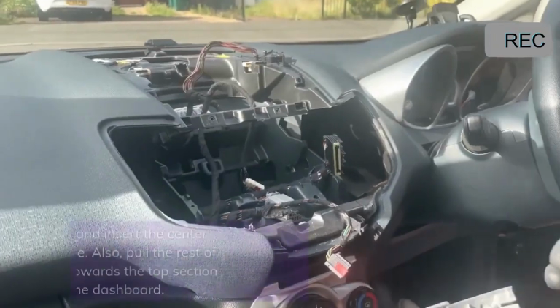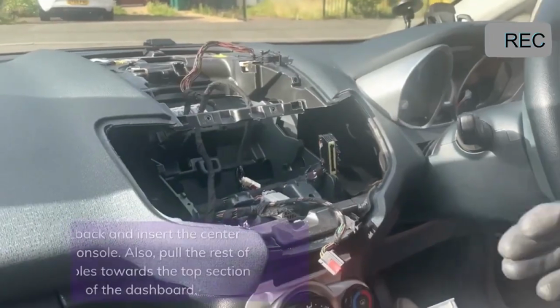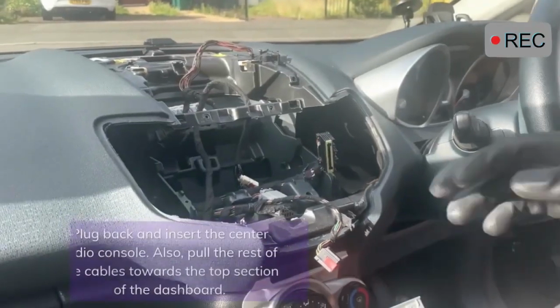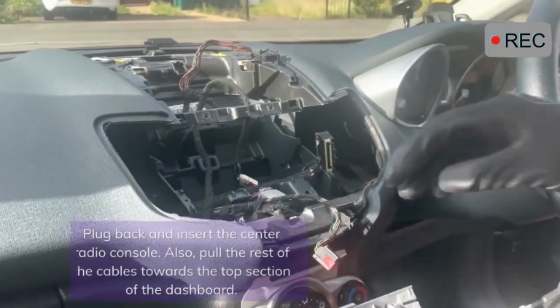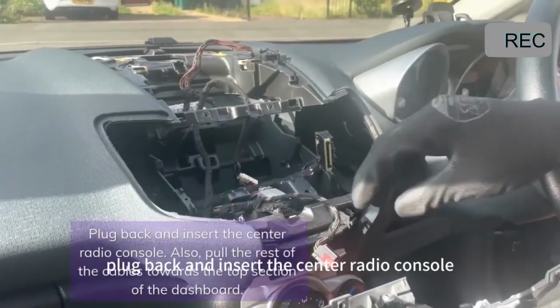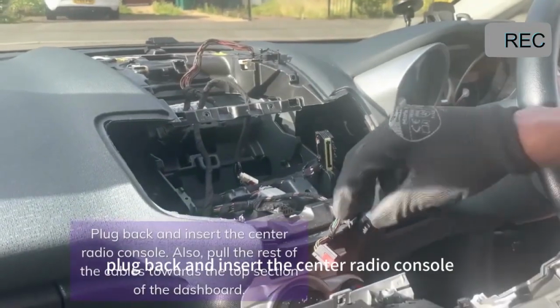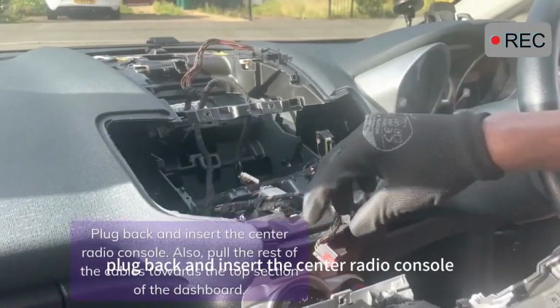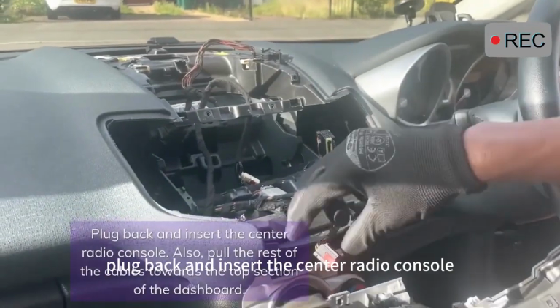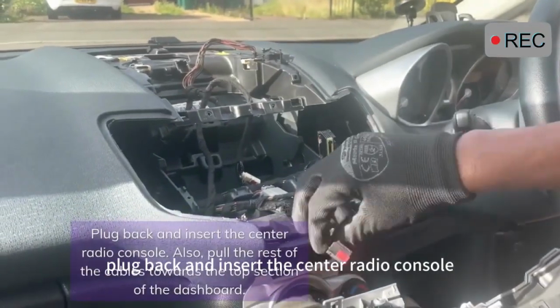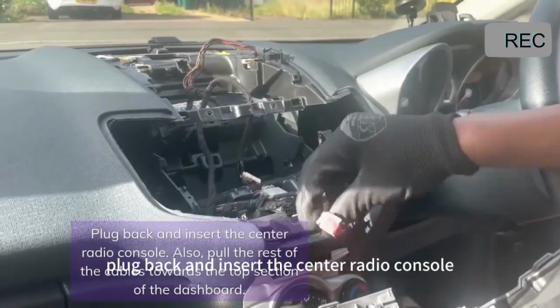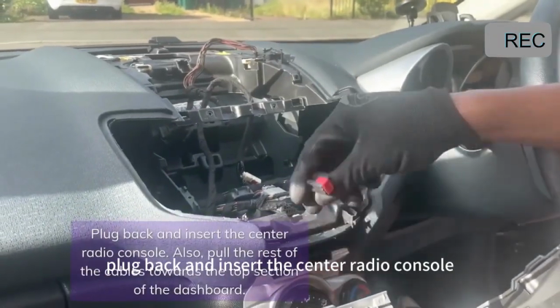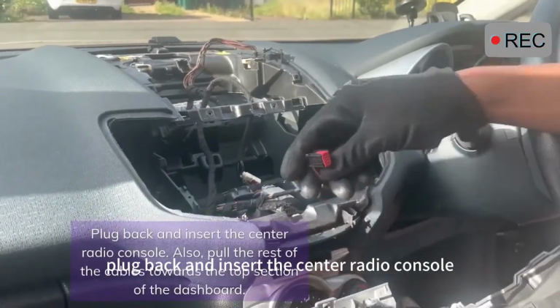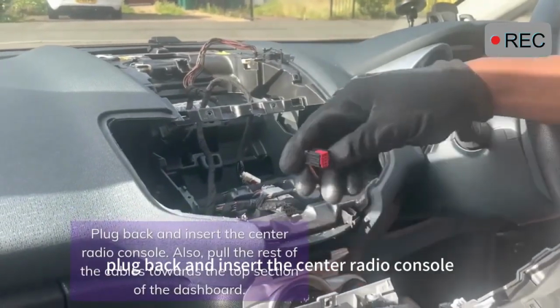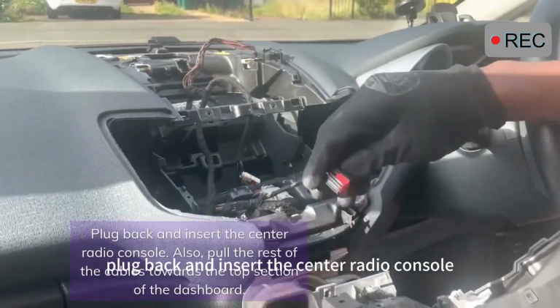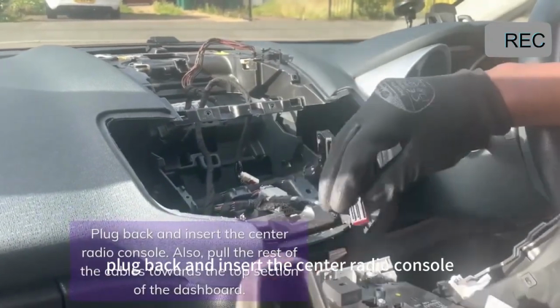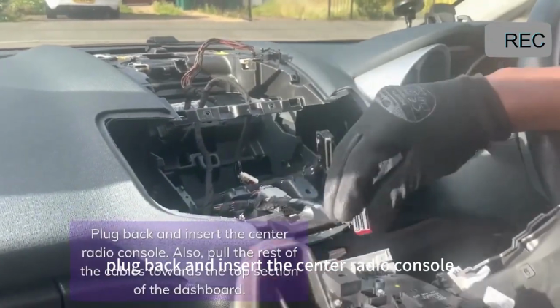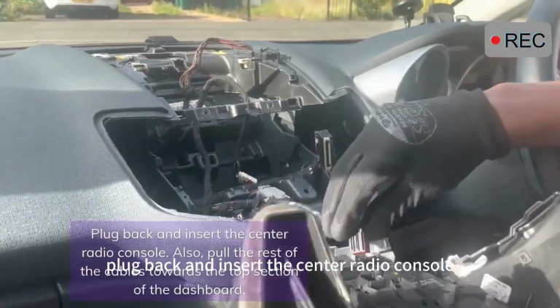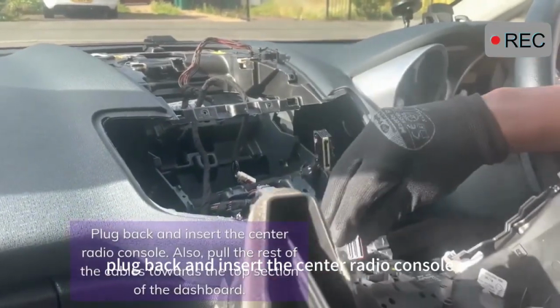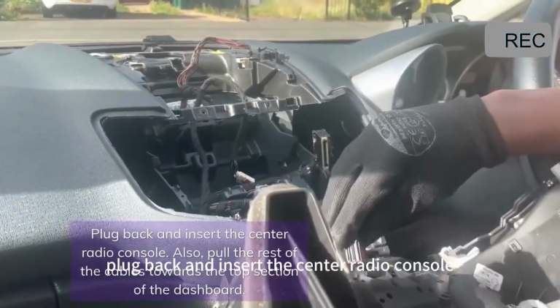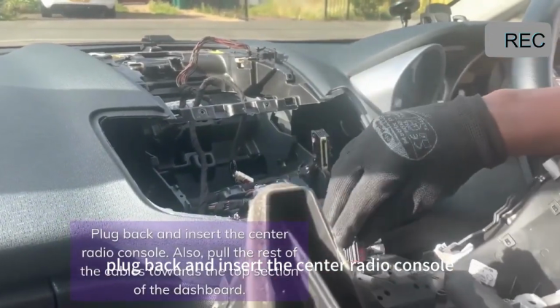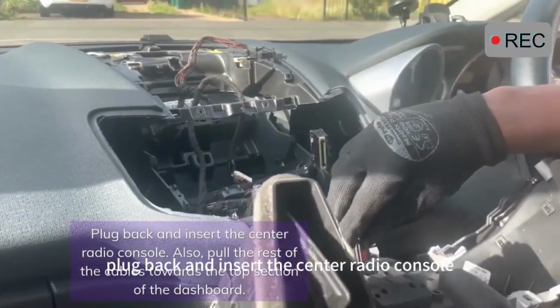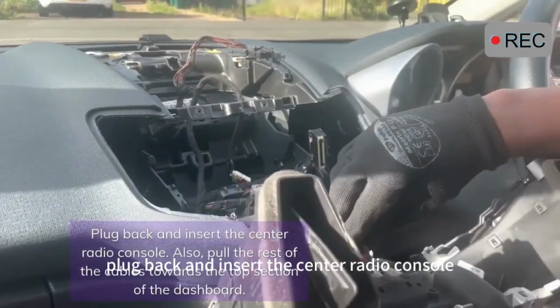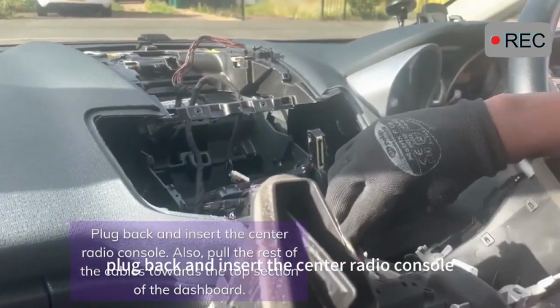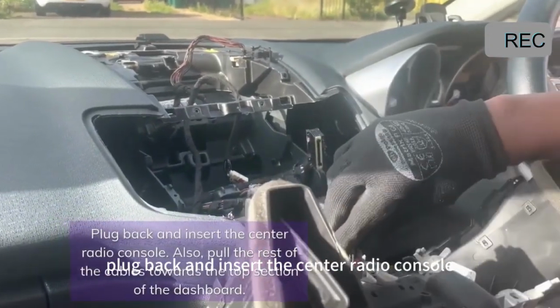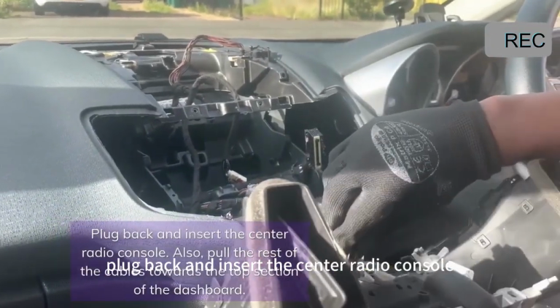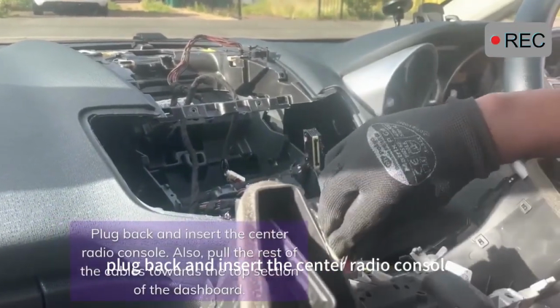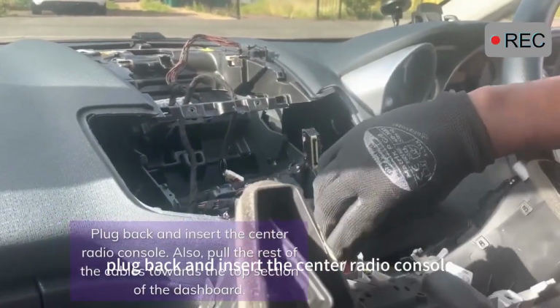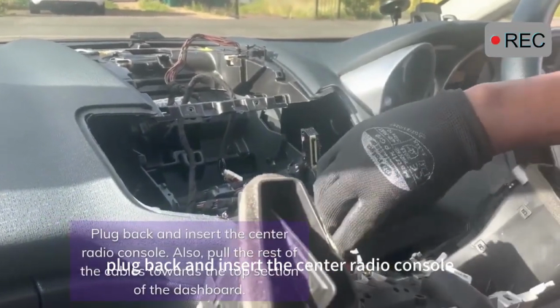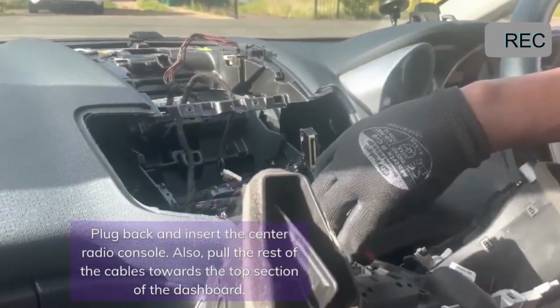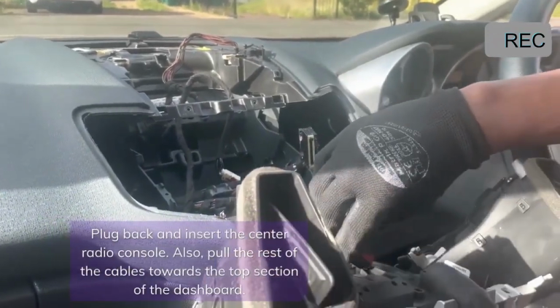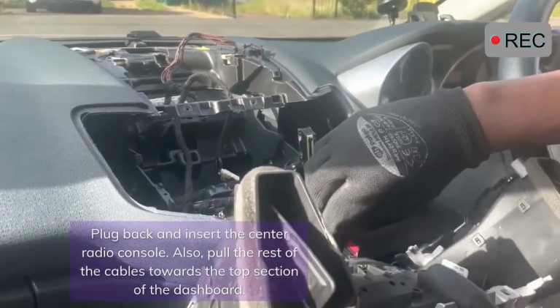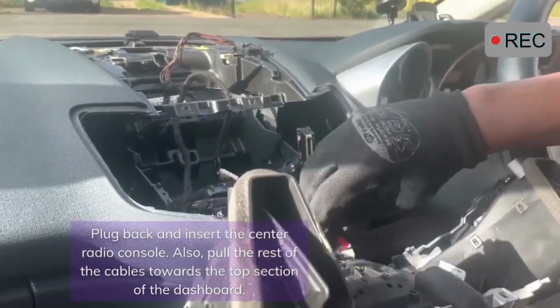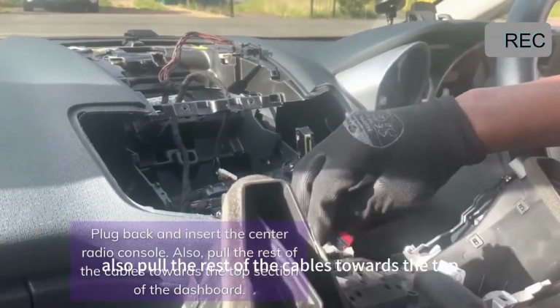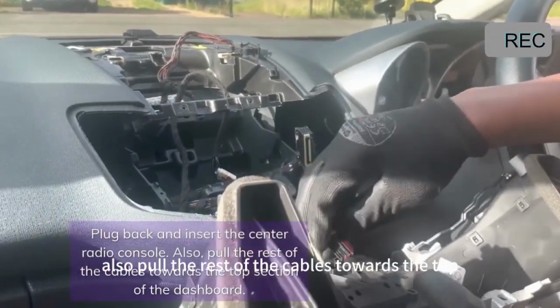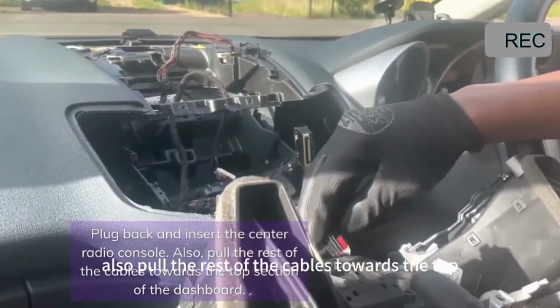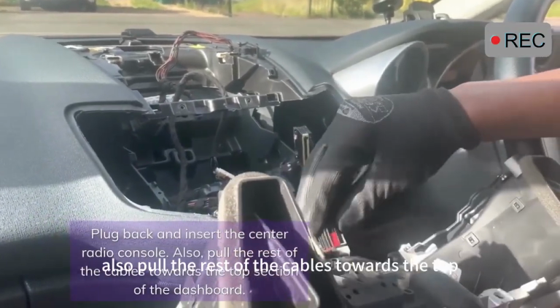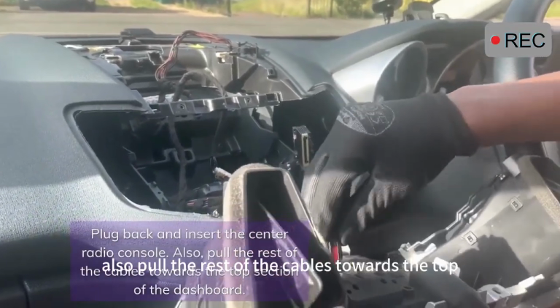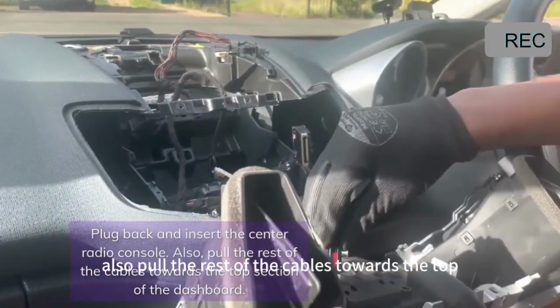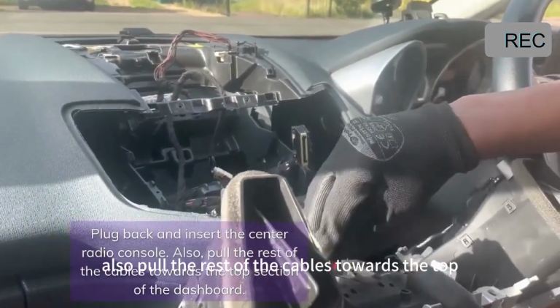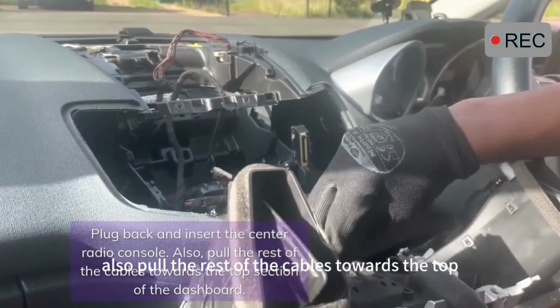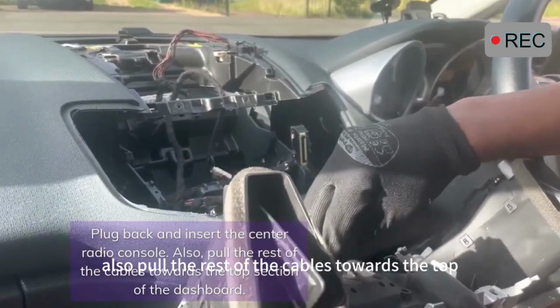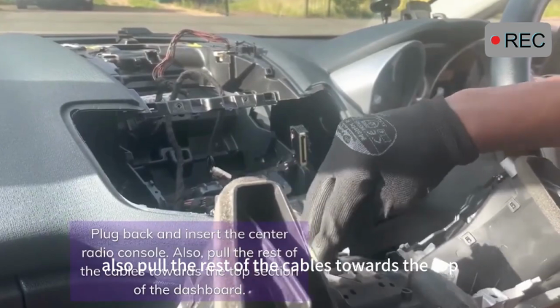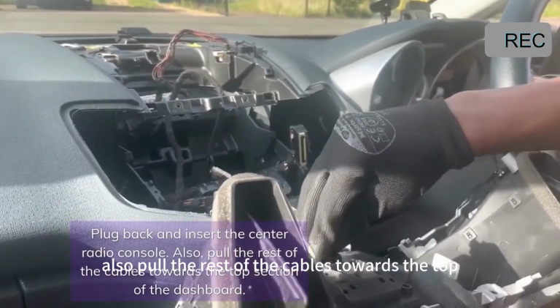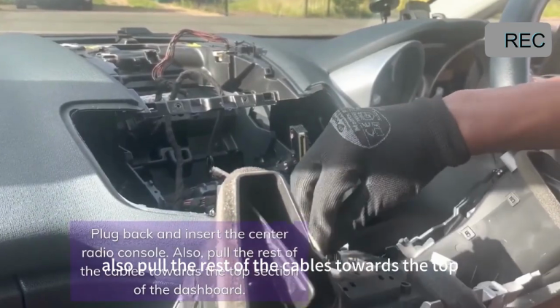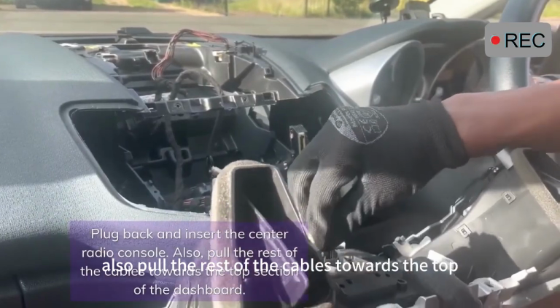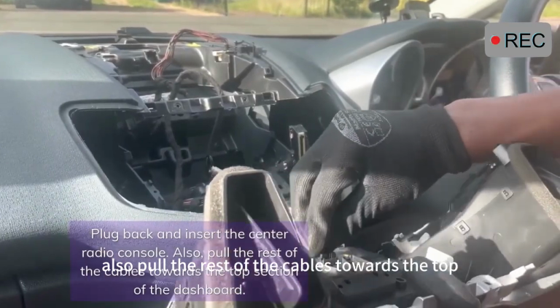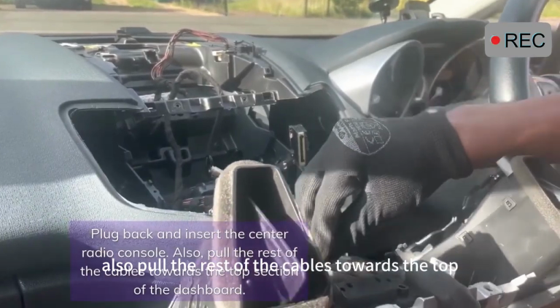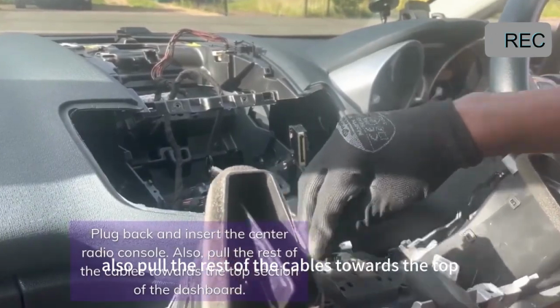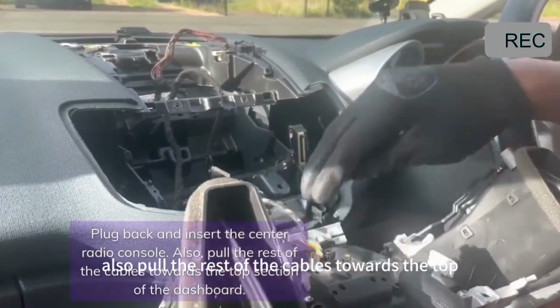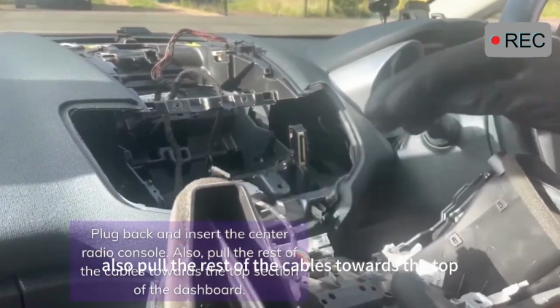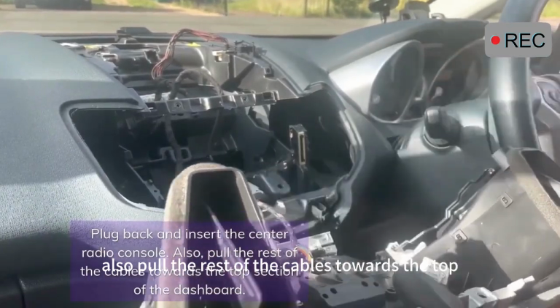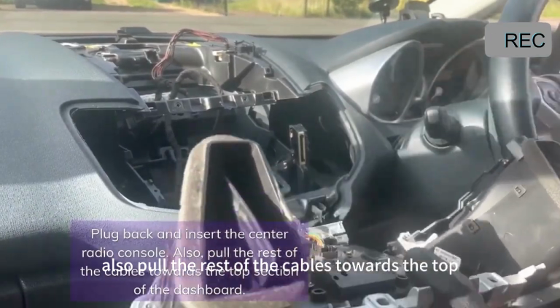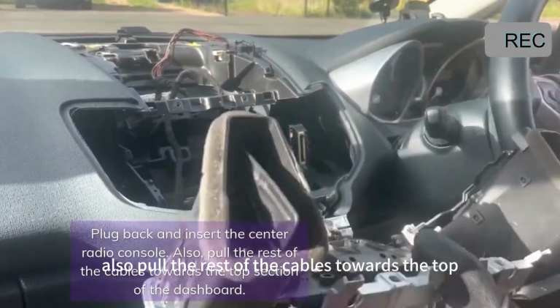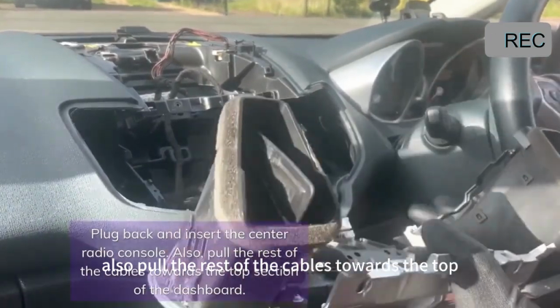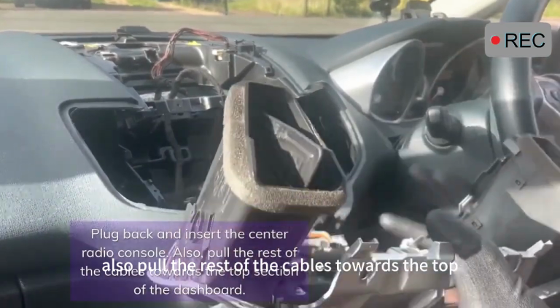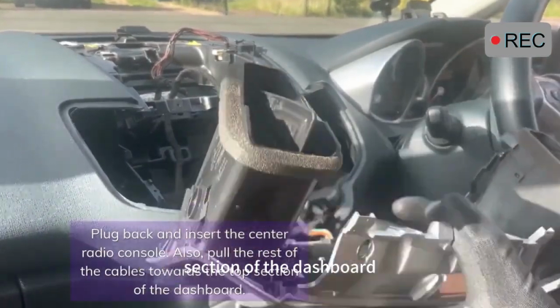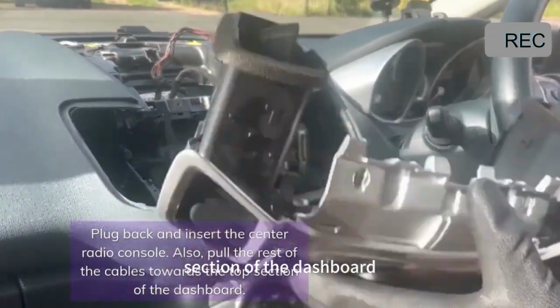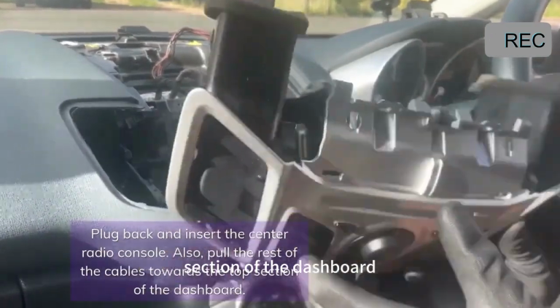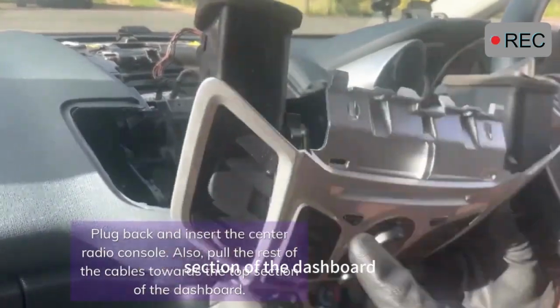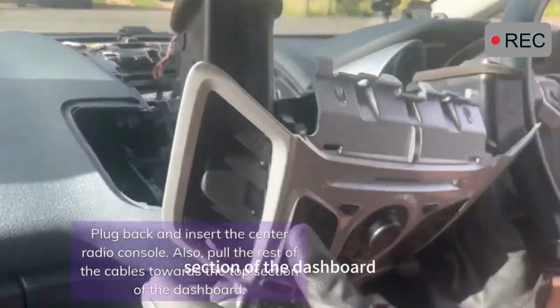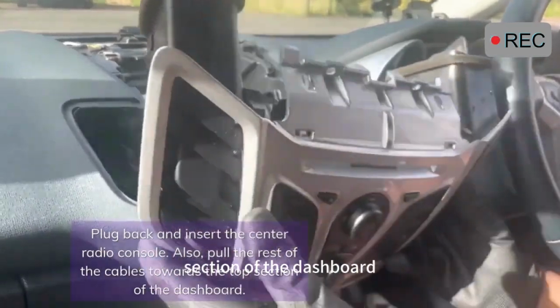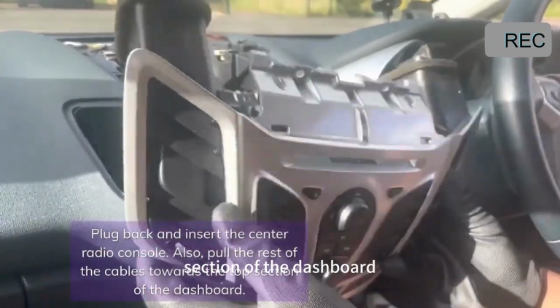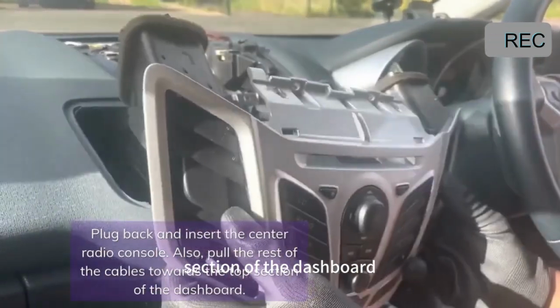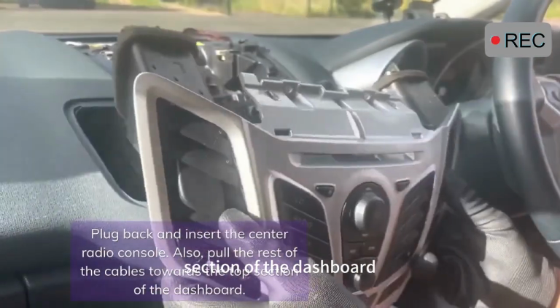Plug back and insert the center radio console. Also, pull the rest of the cables towards the top section of the dashboard.